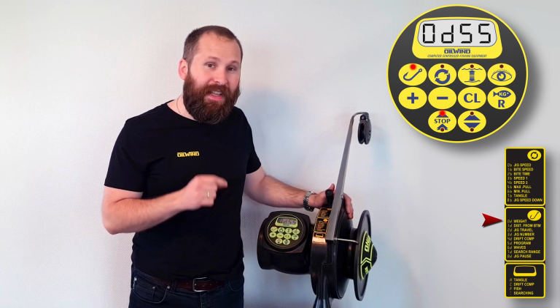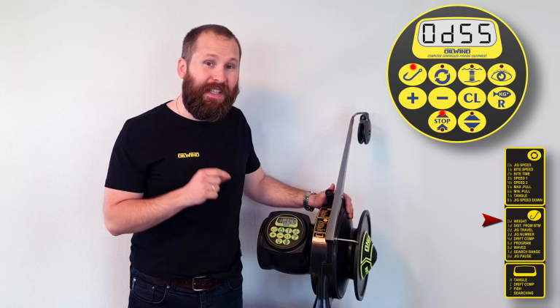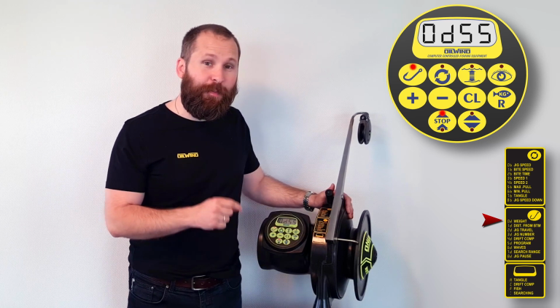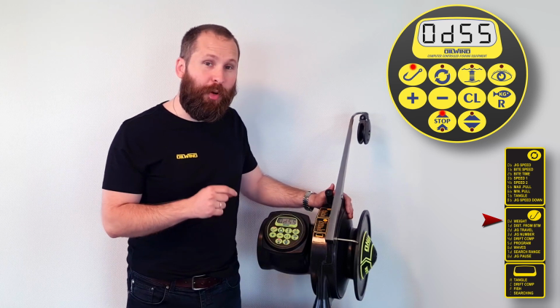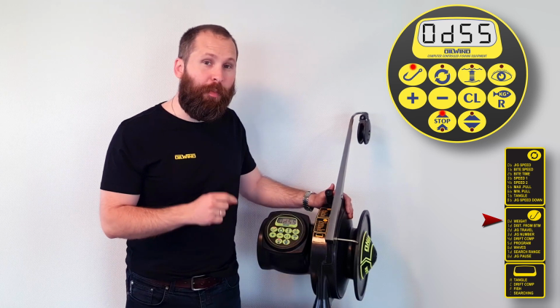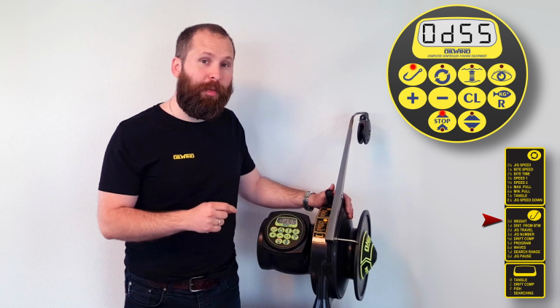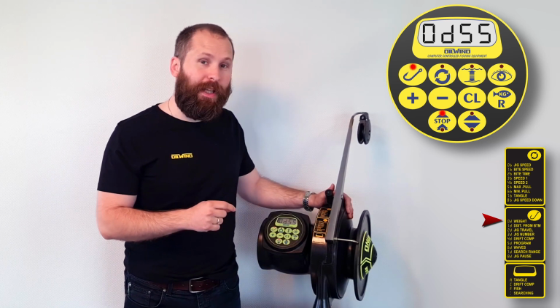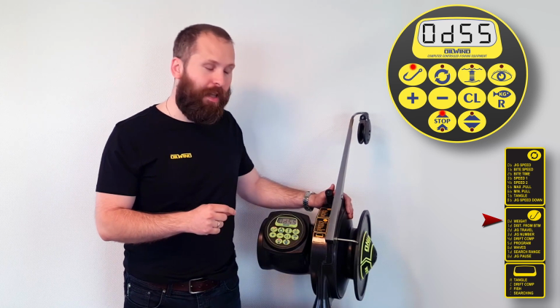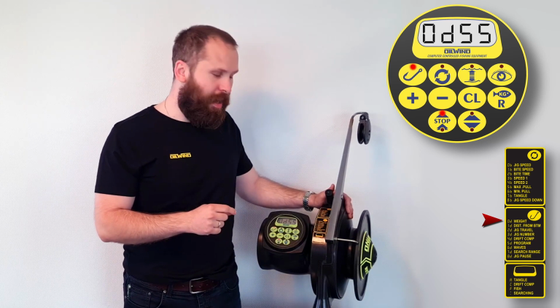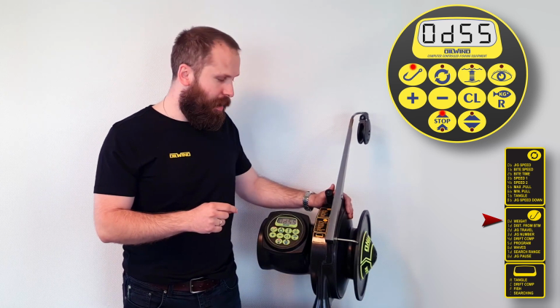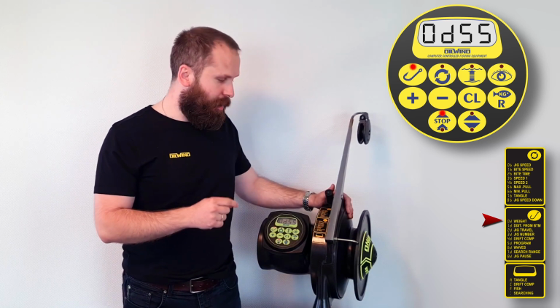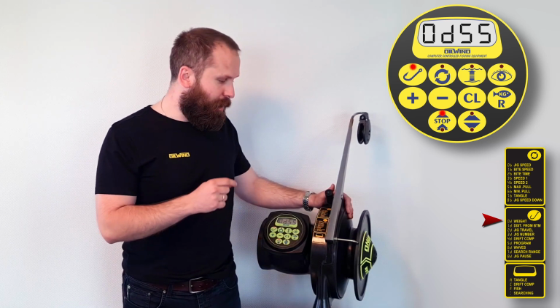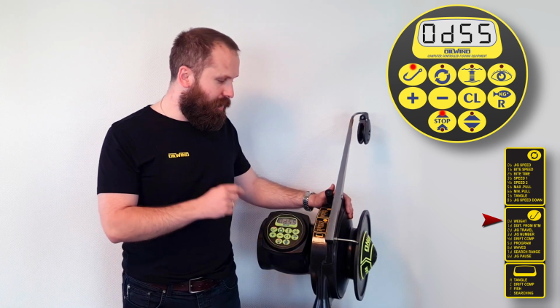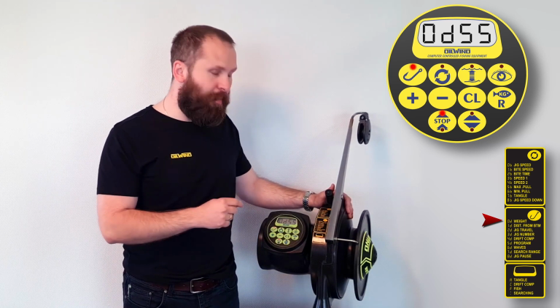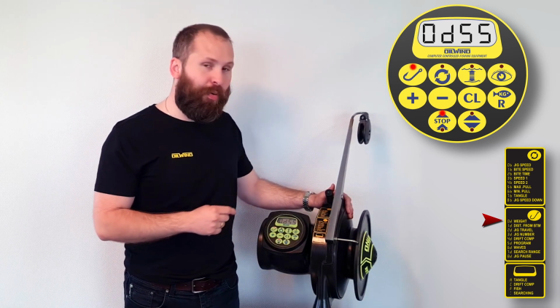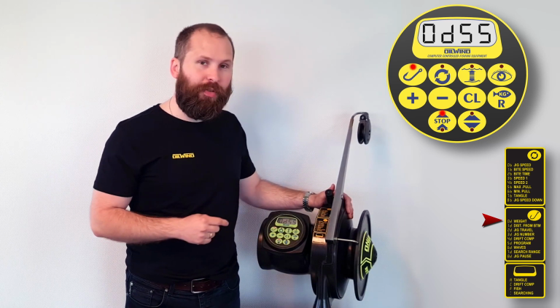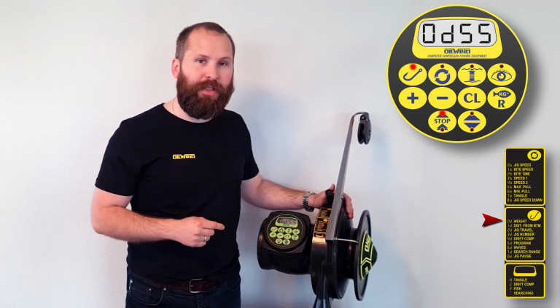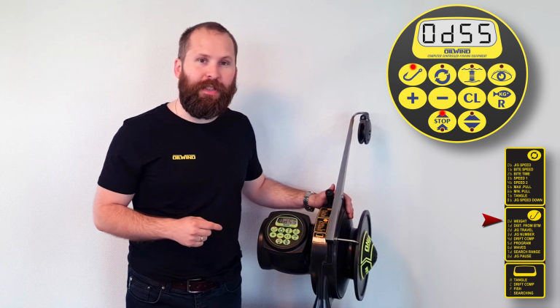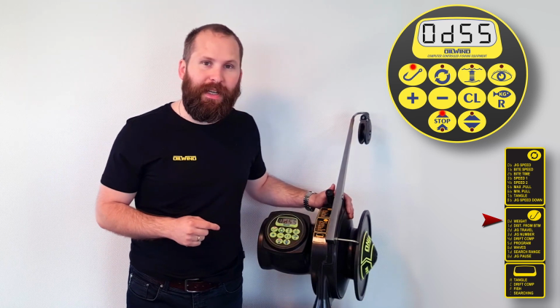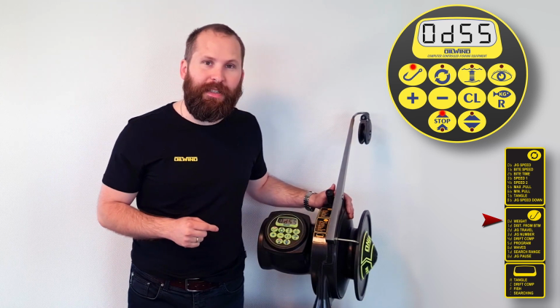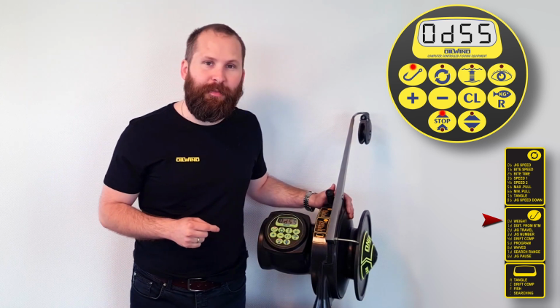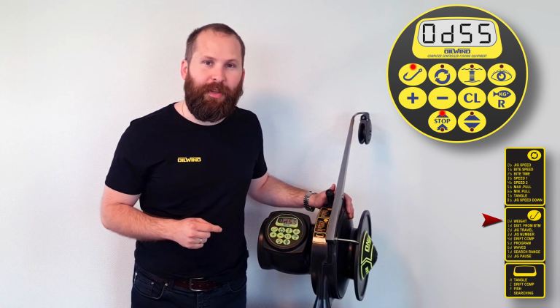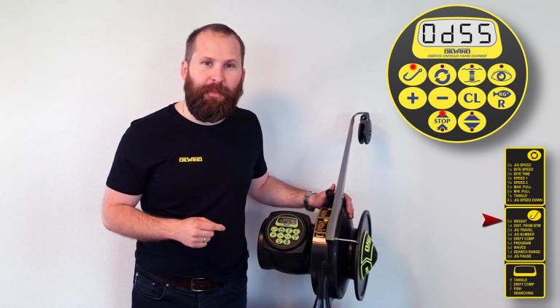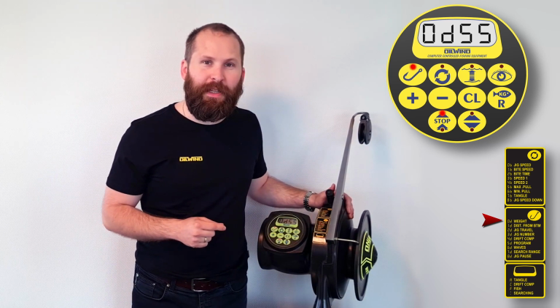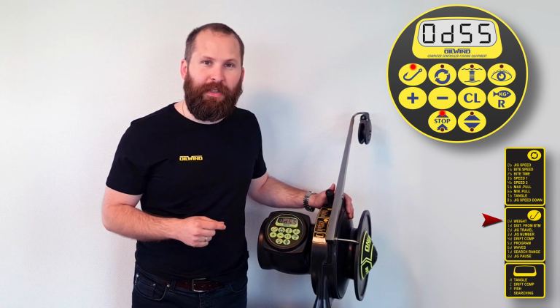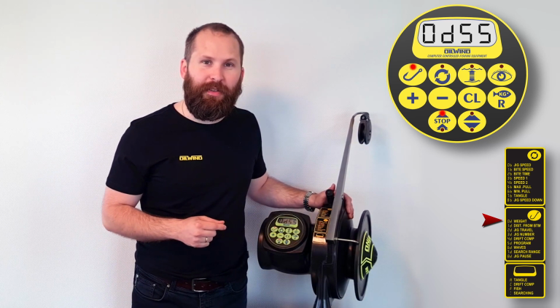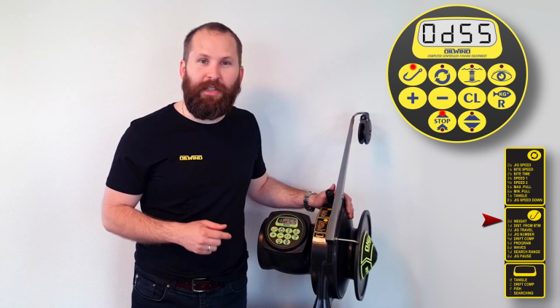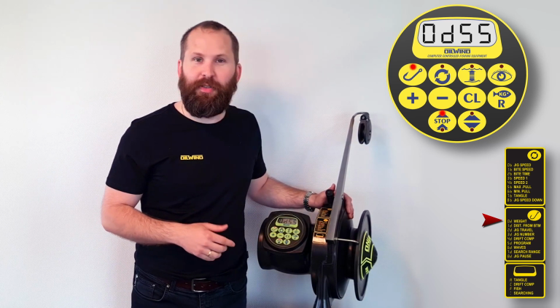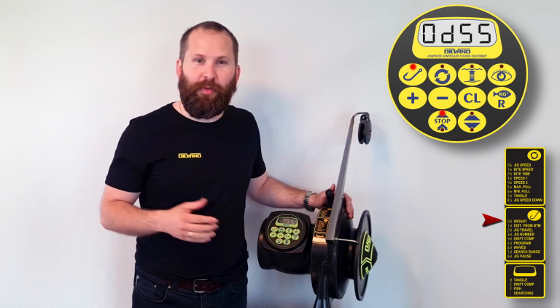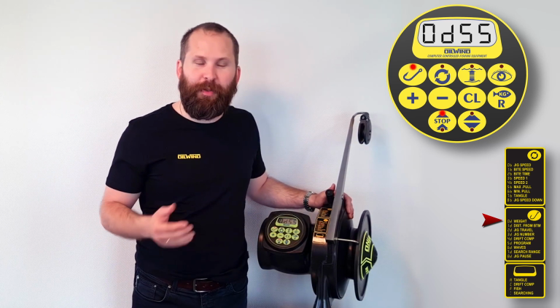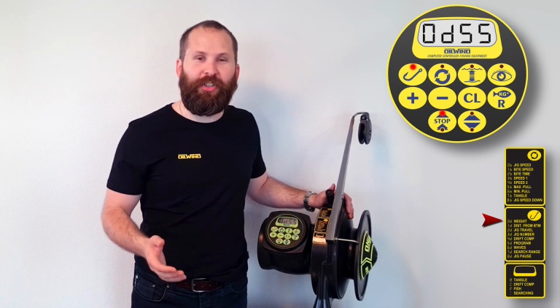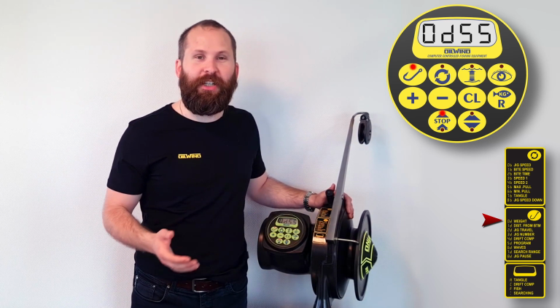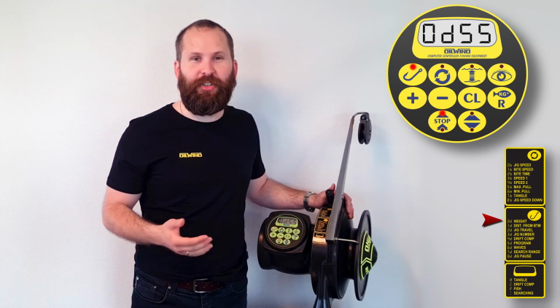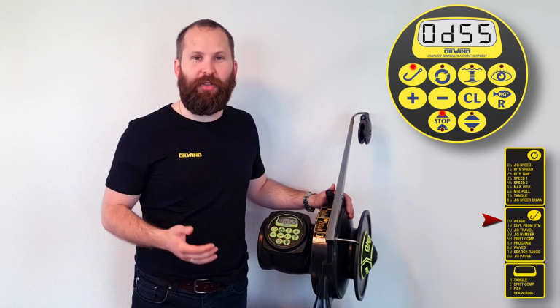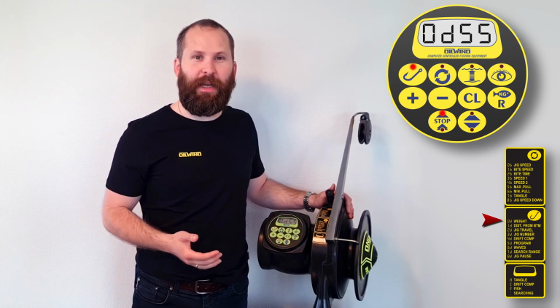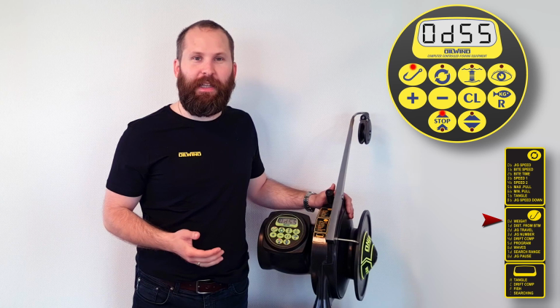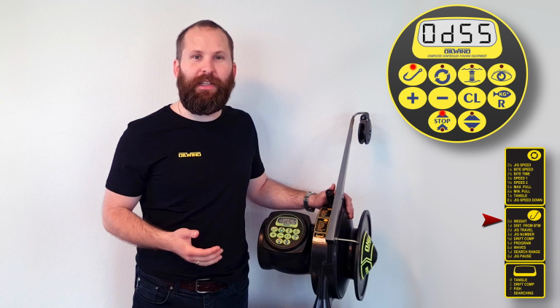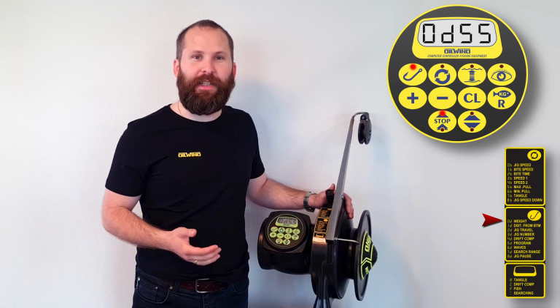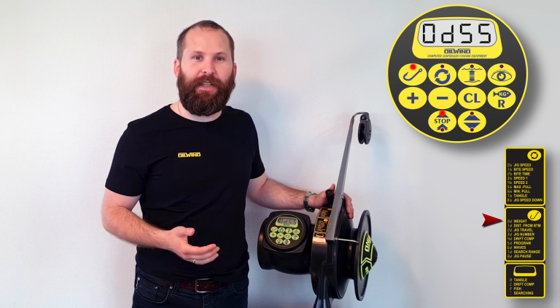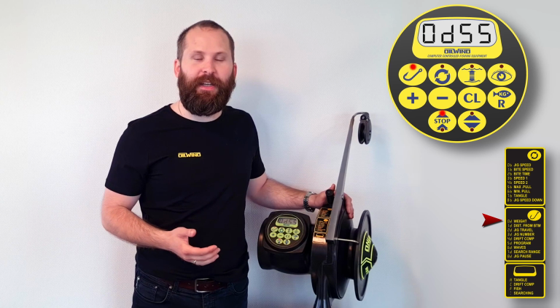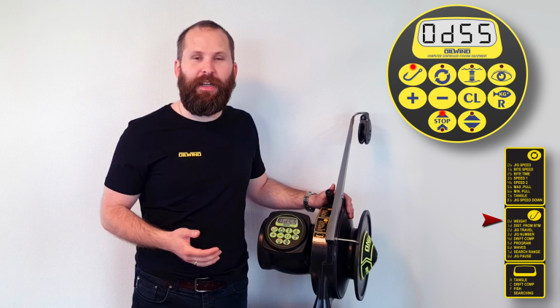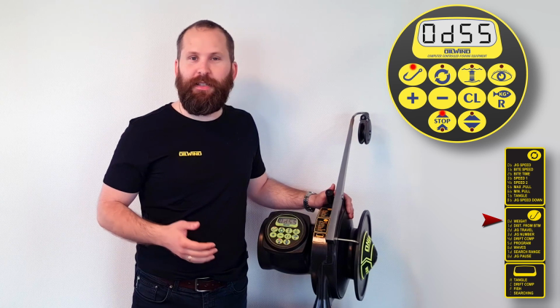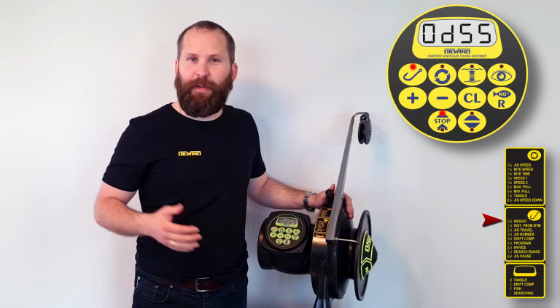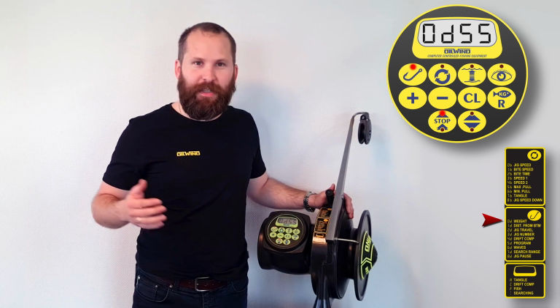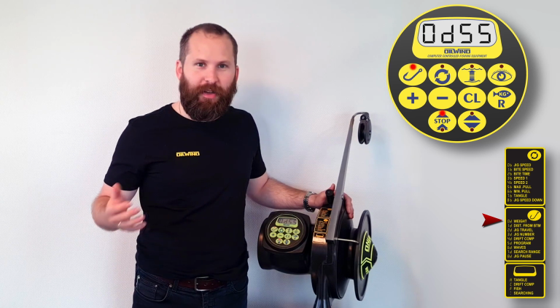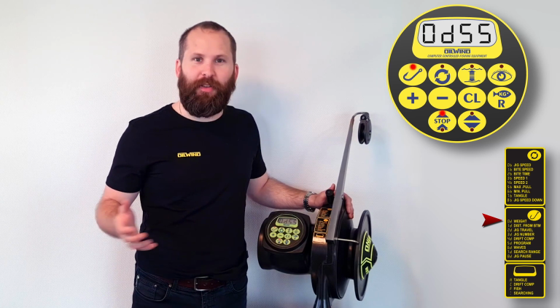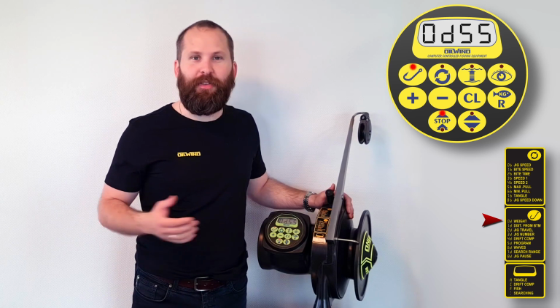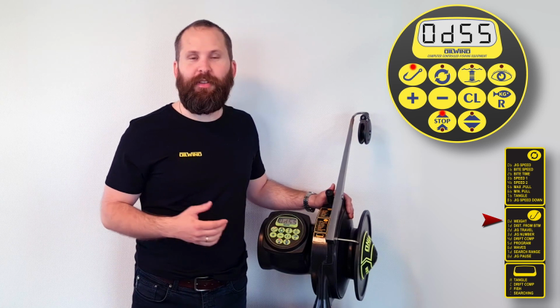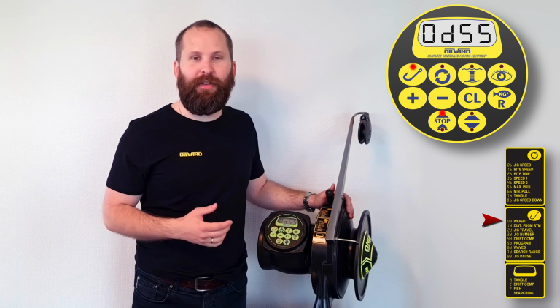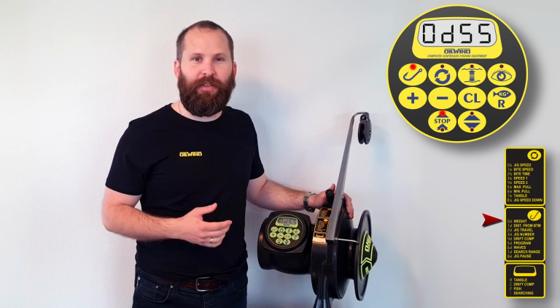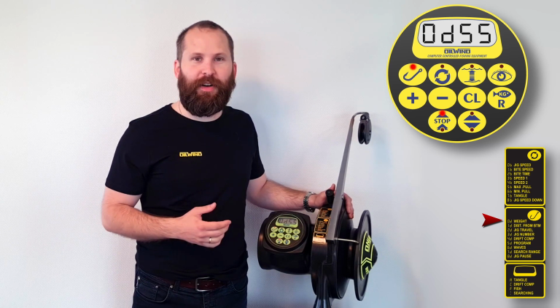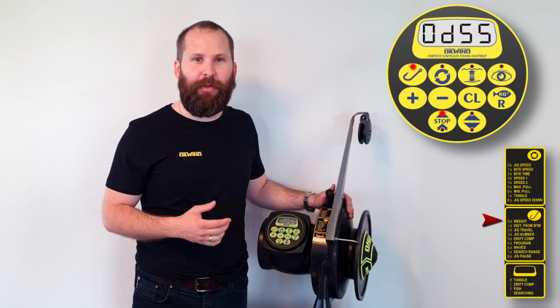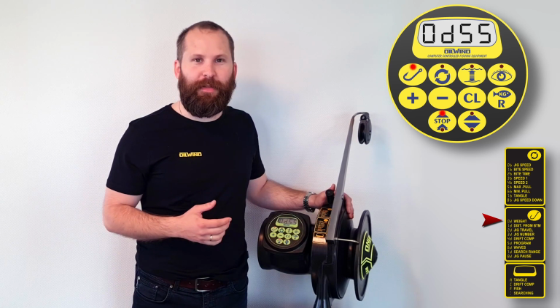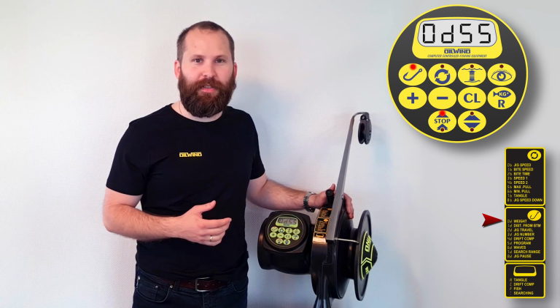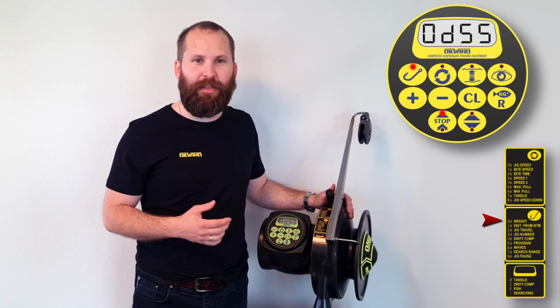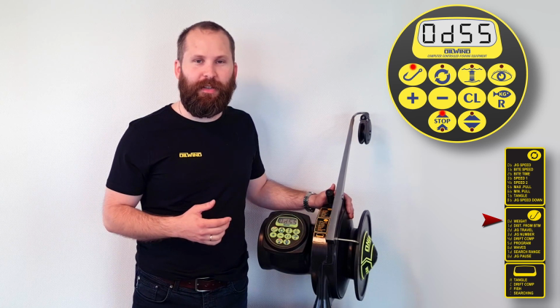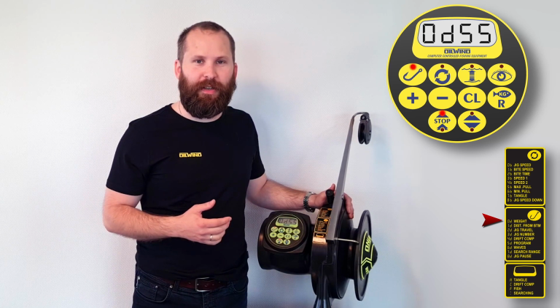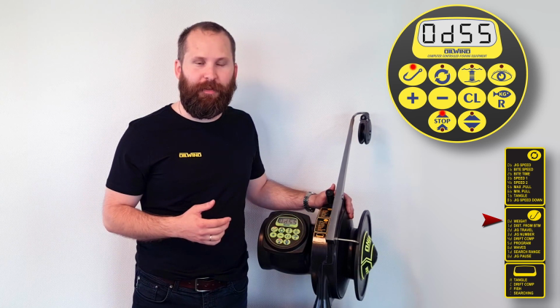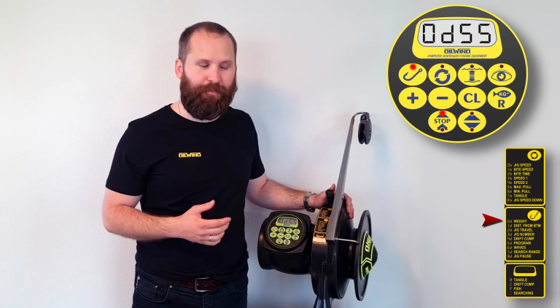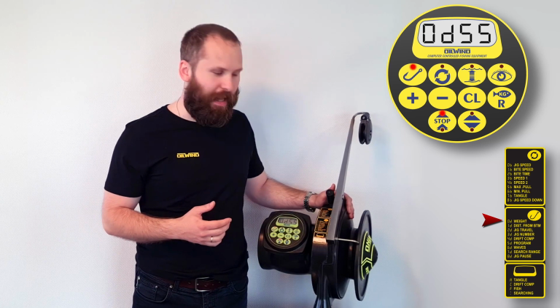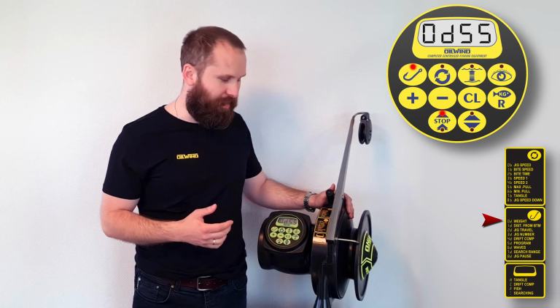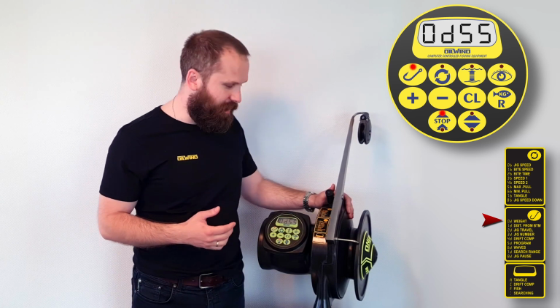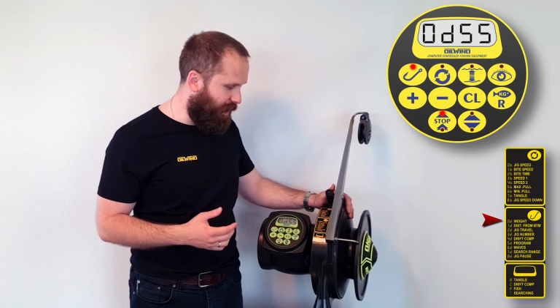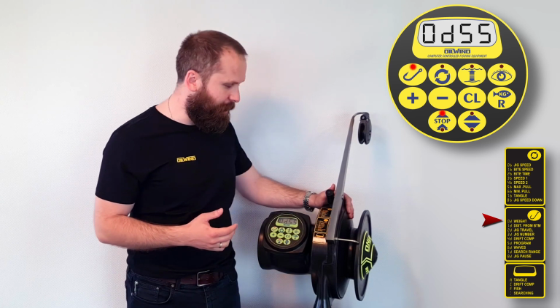It could be a number of different reasons why you'd like to change this. This is probably the most important item on the menu that you will be changing regularly depending on the environment out at sea.